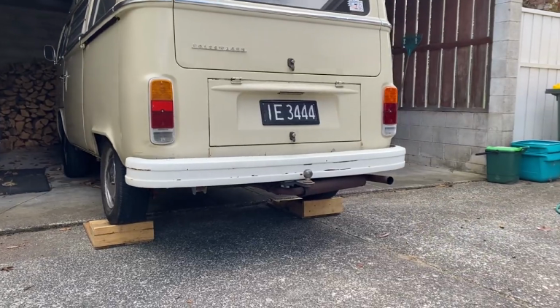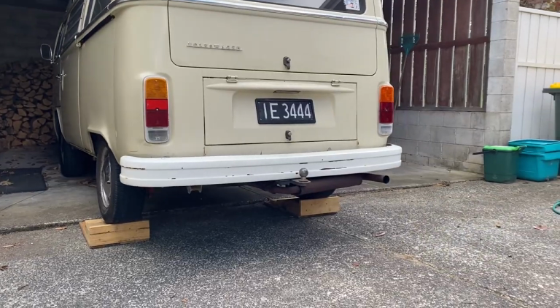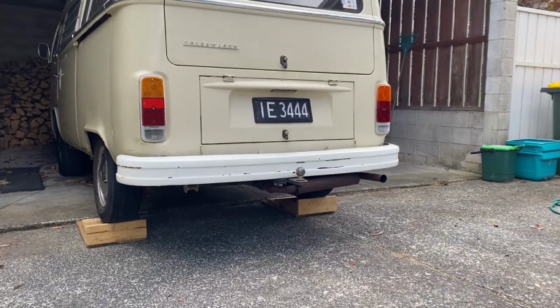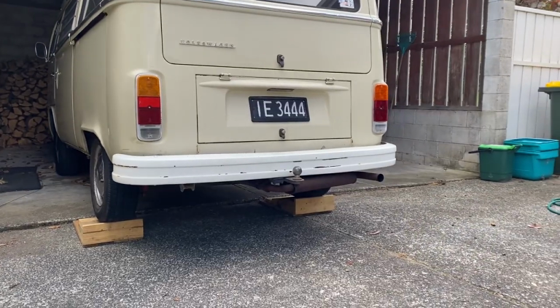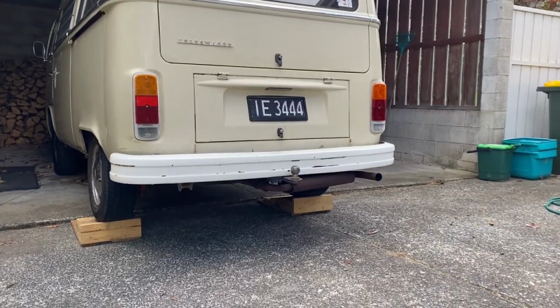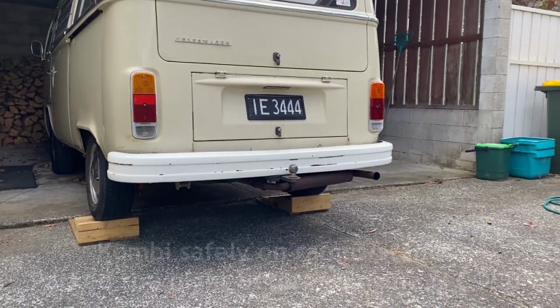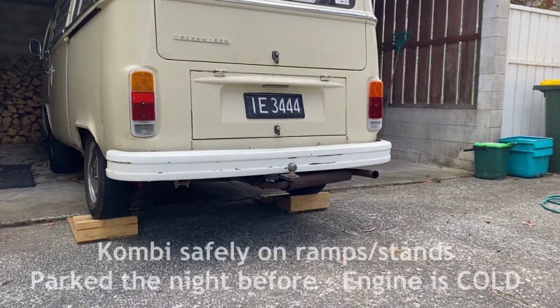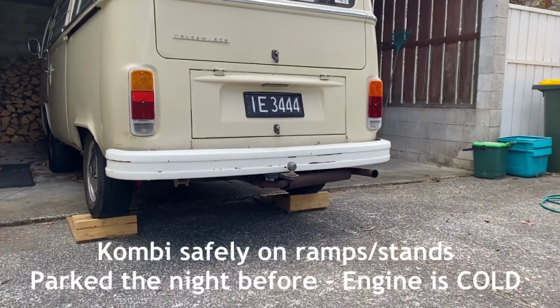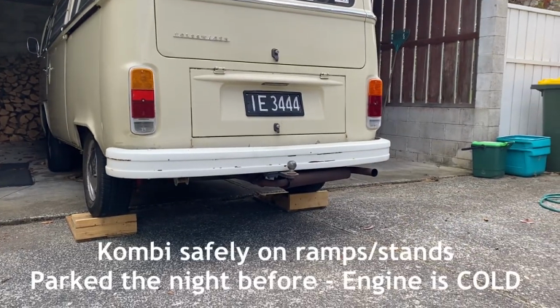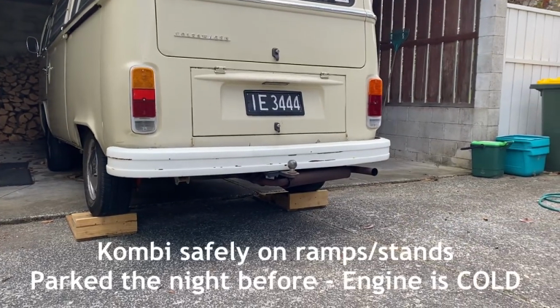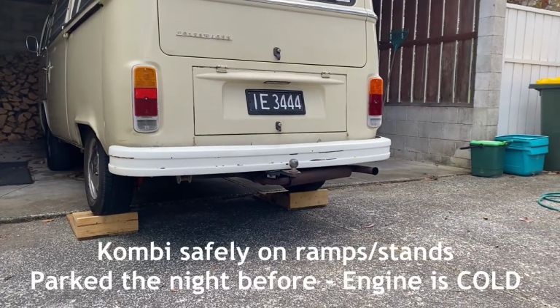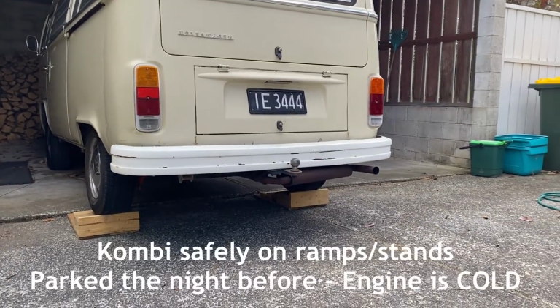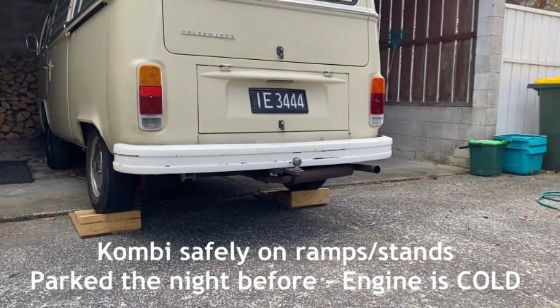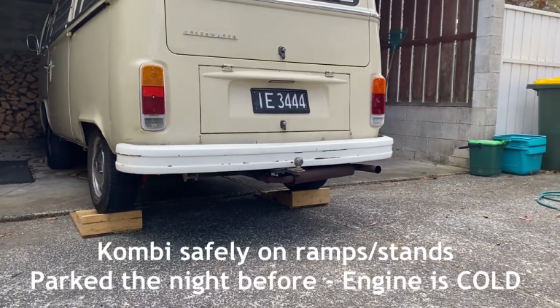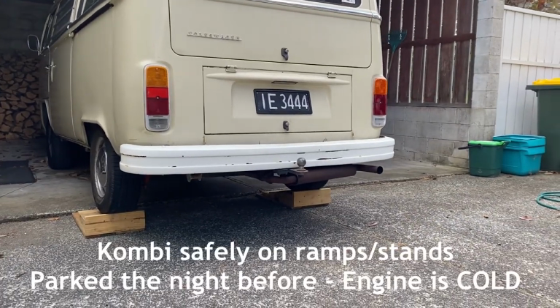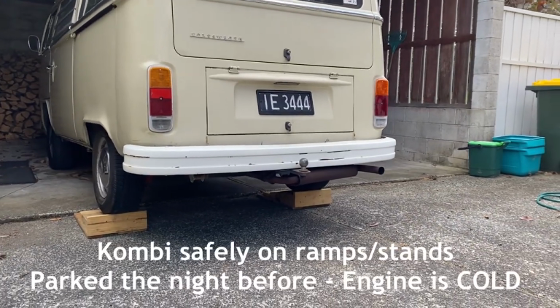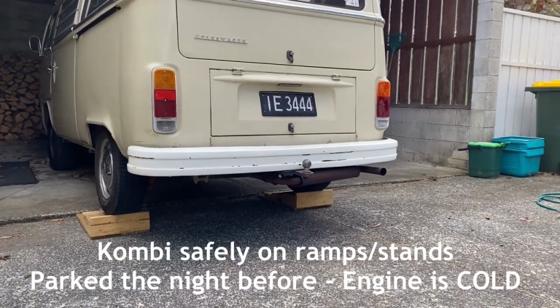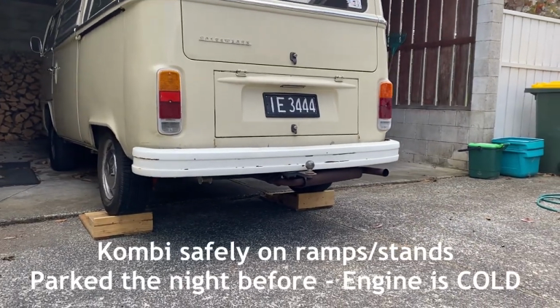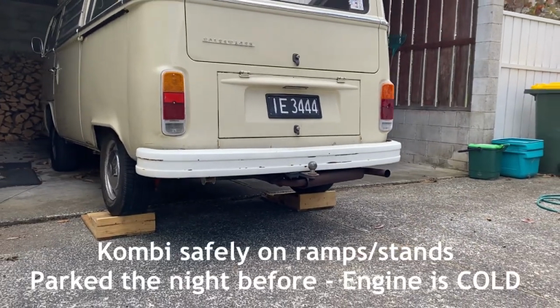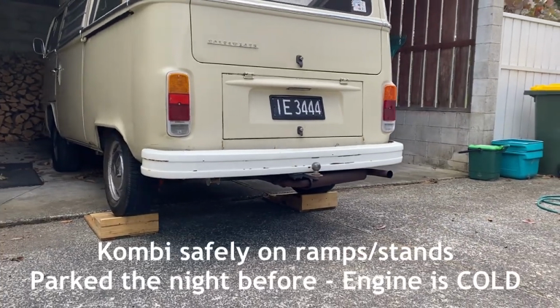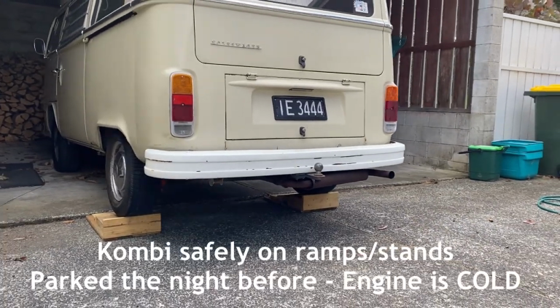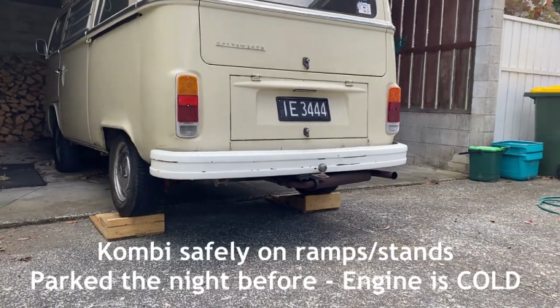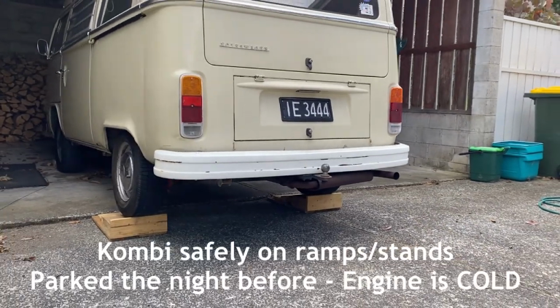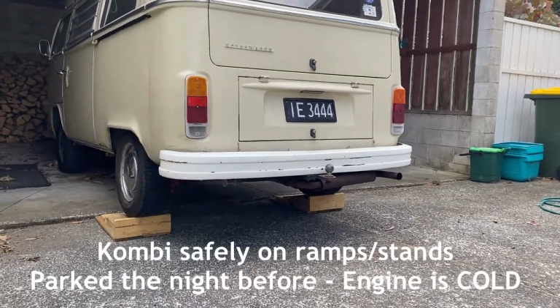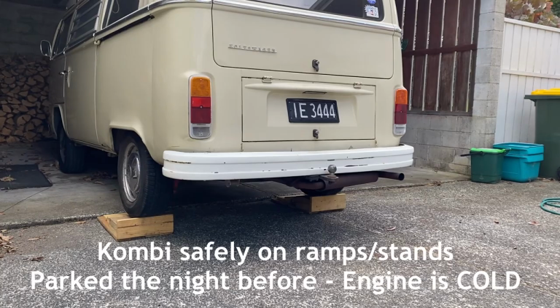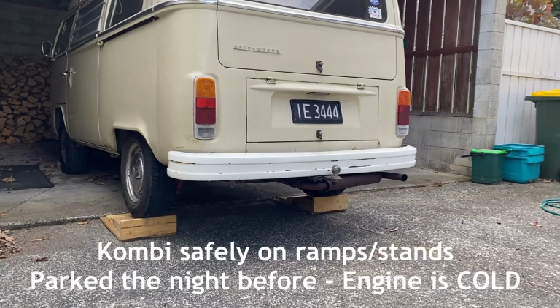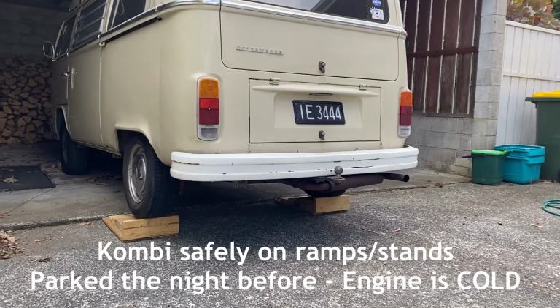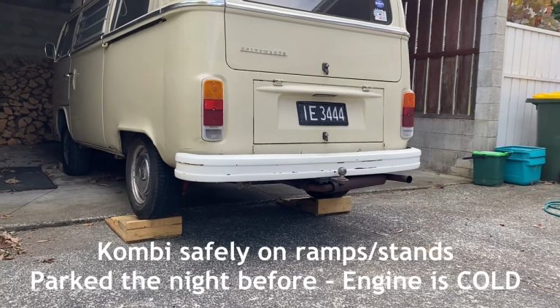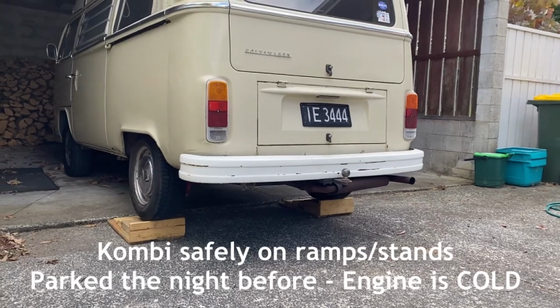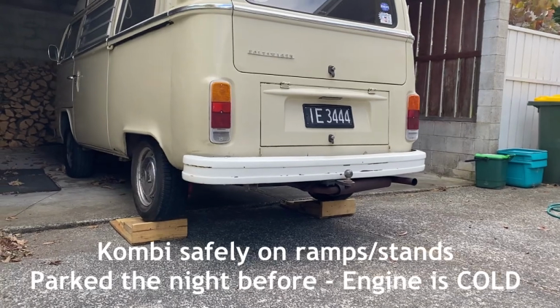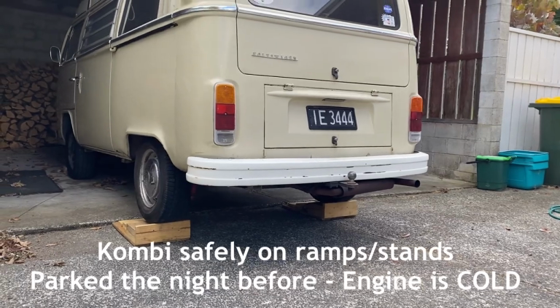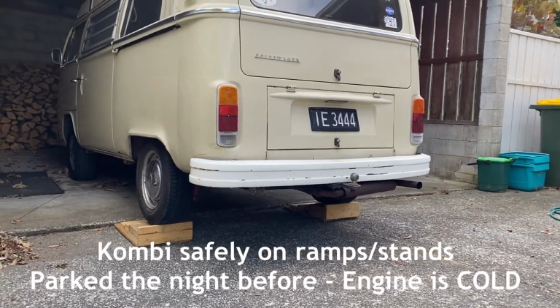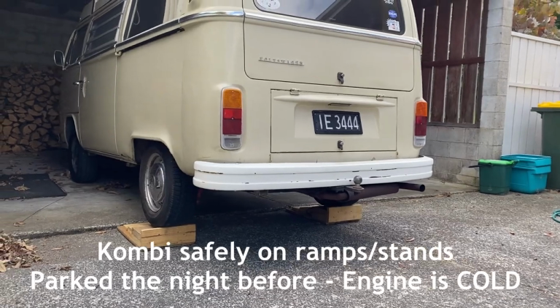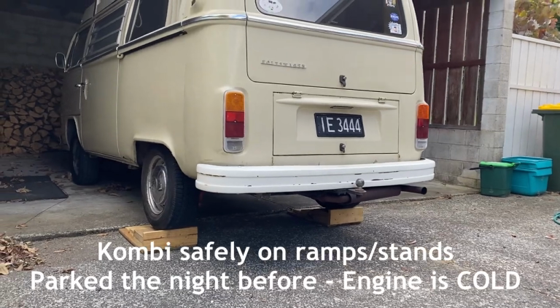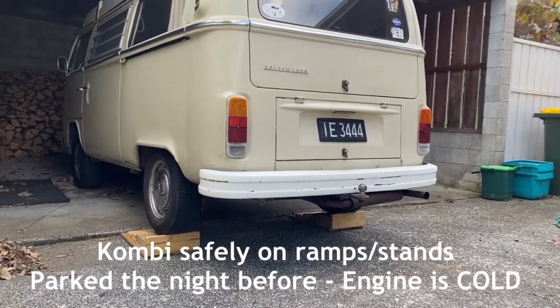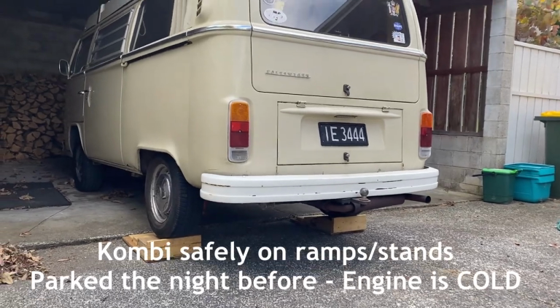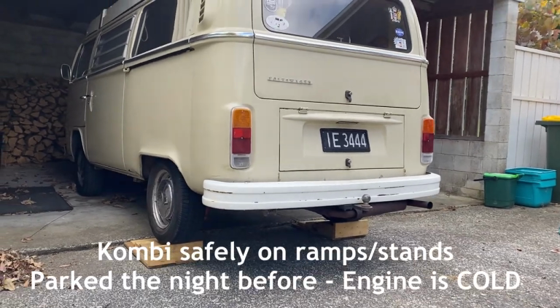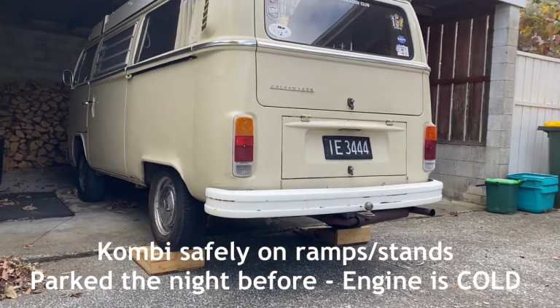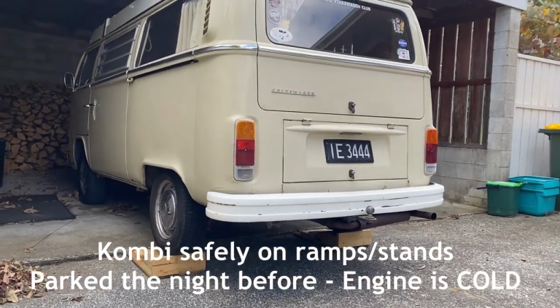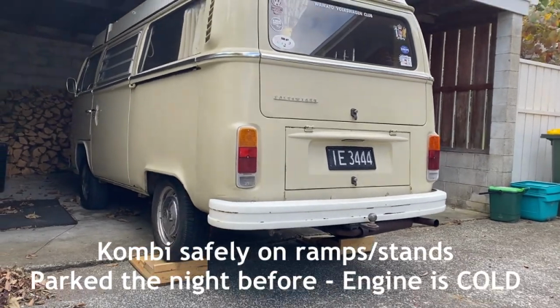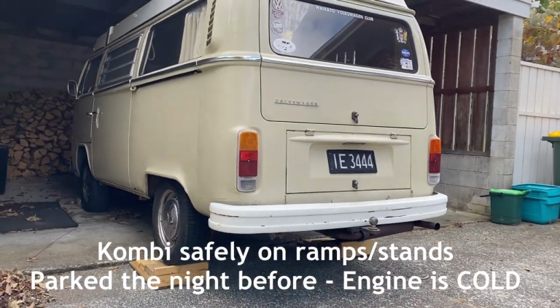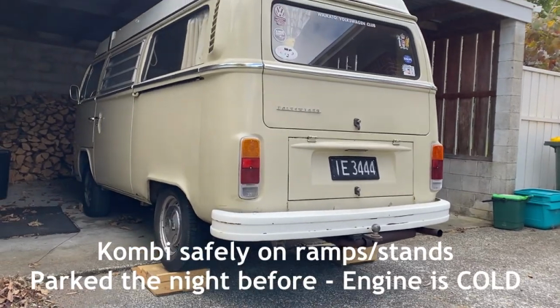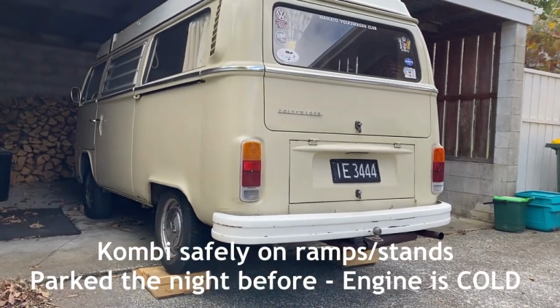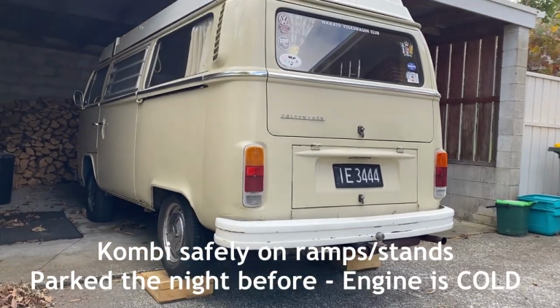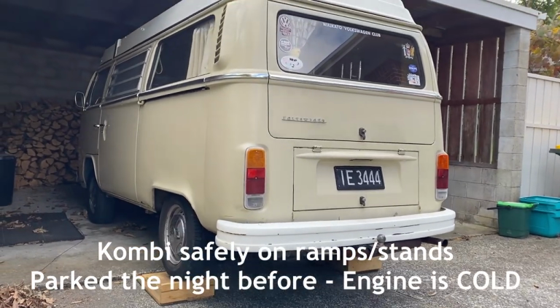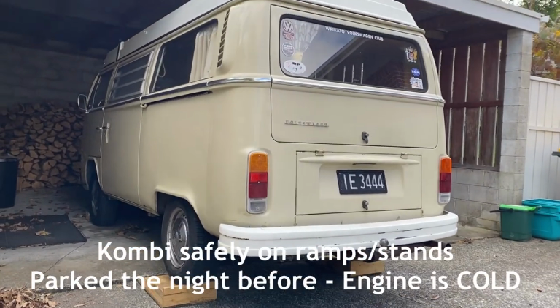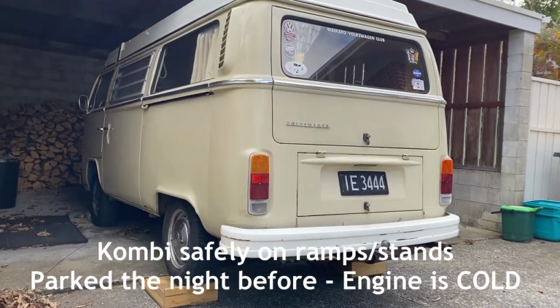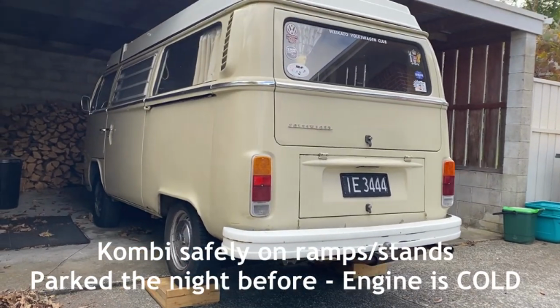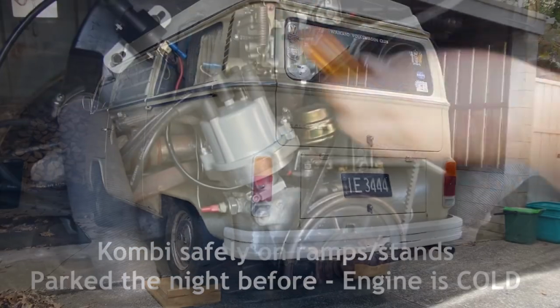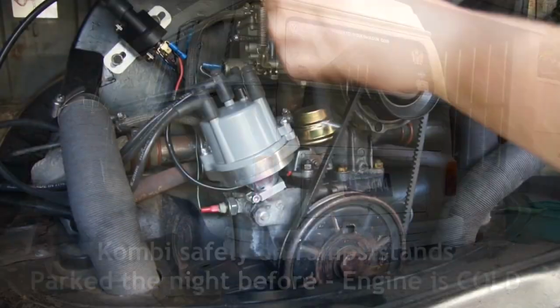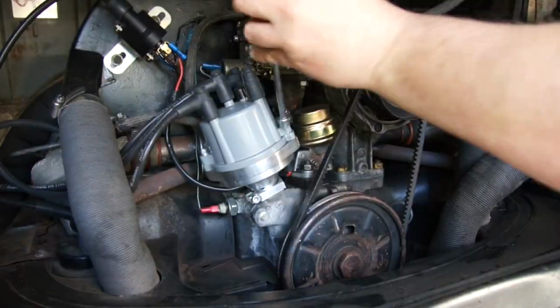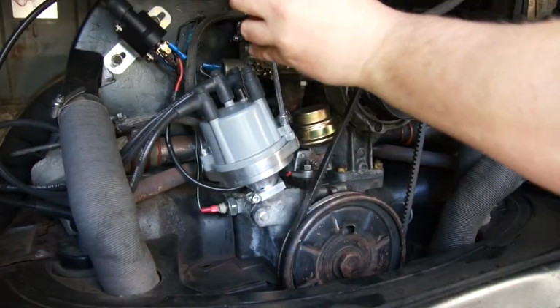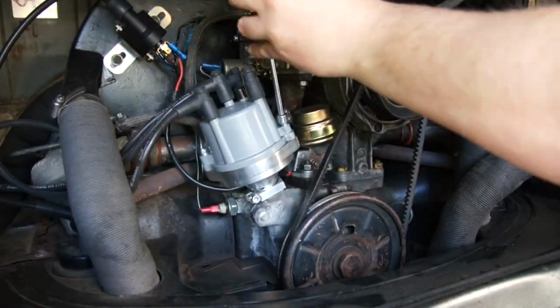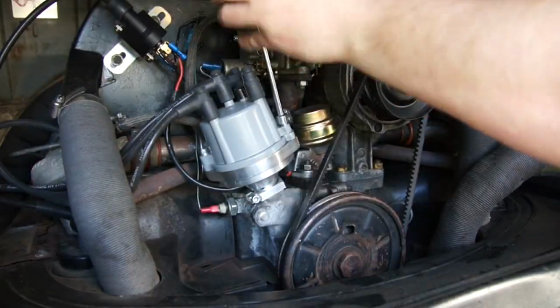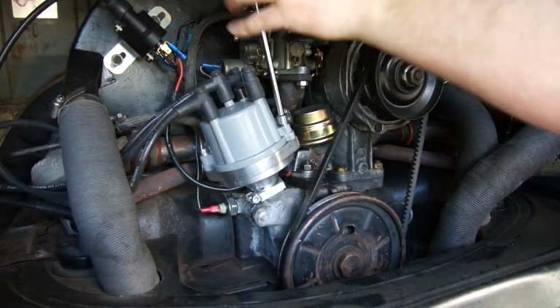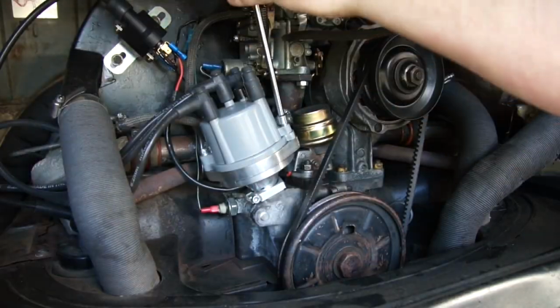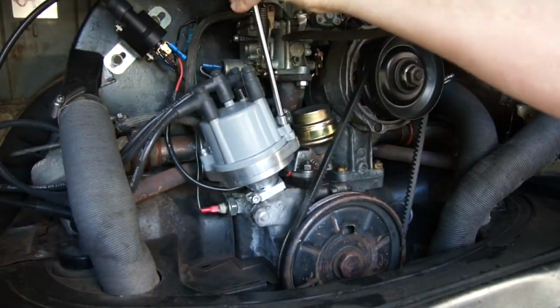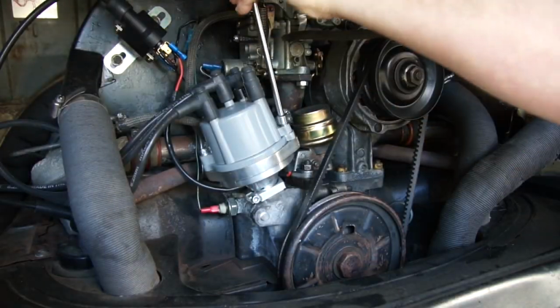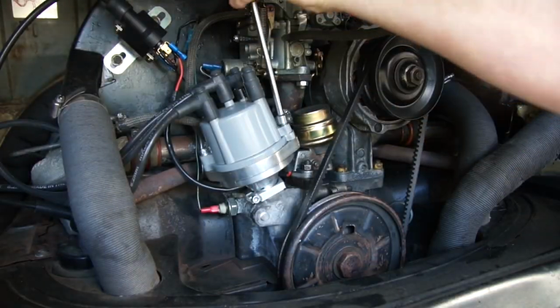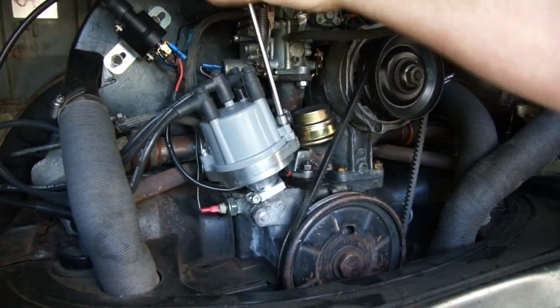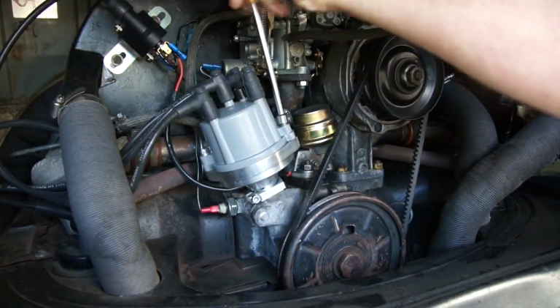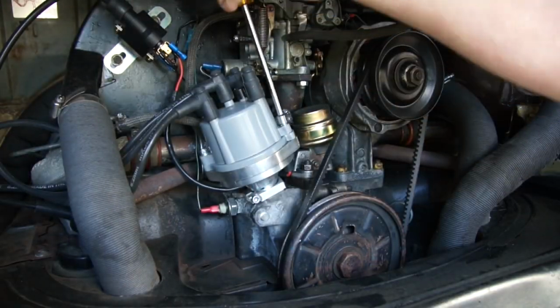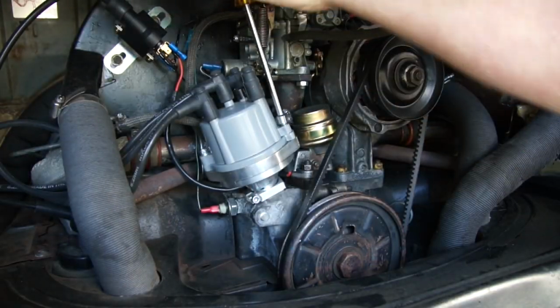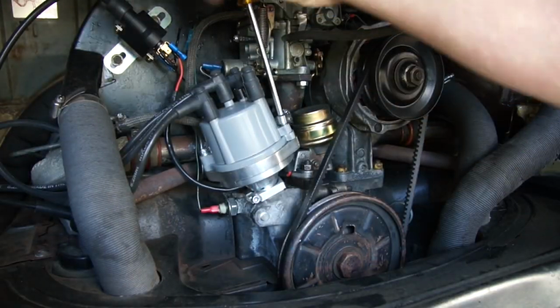It's really important to be working on a cold engine, so I've set my car up on some ramps the night before, so I'm ready to go.